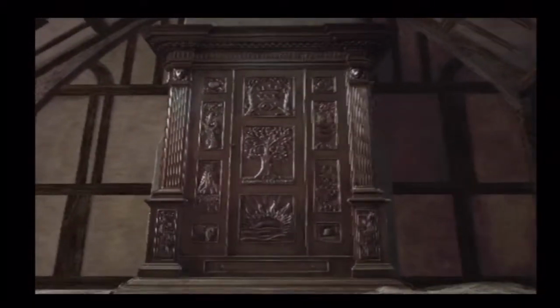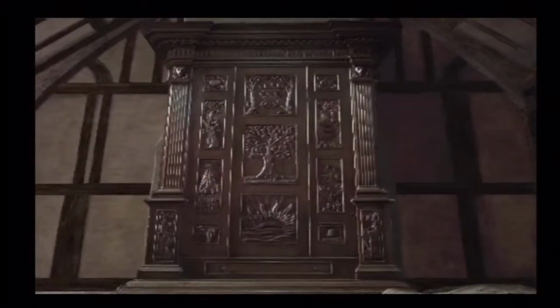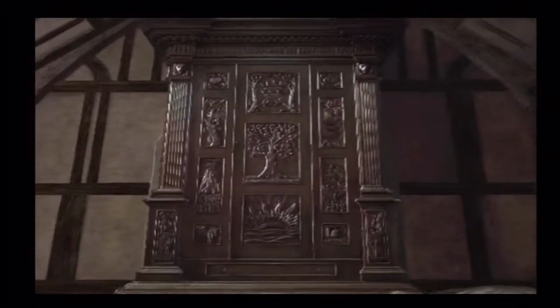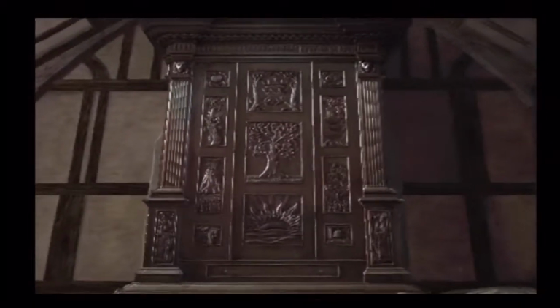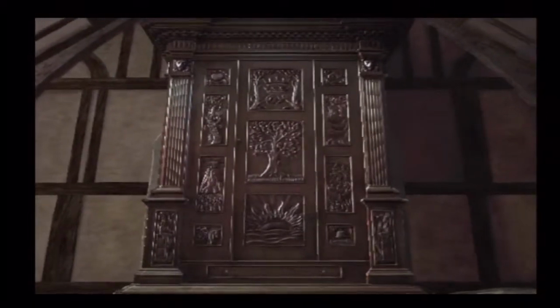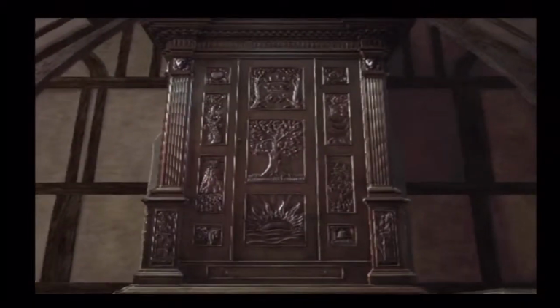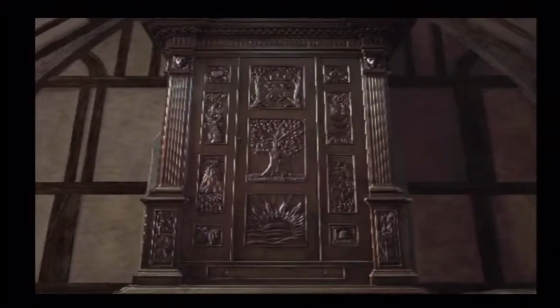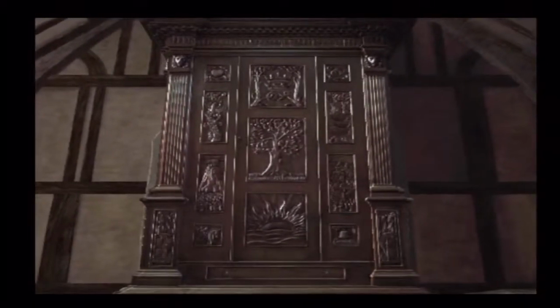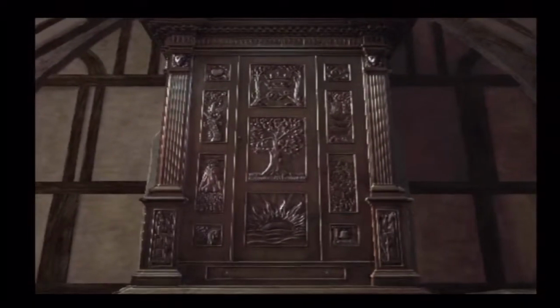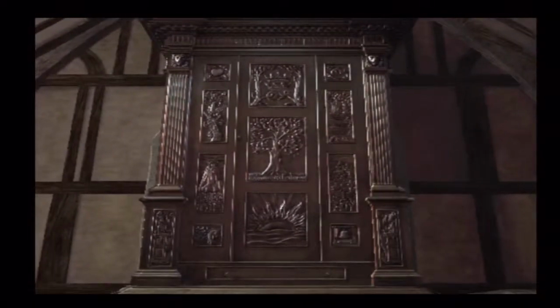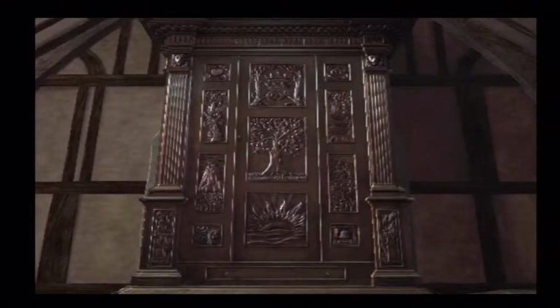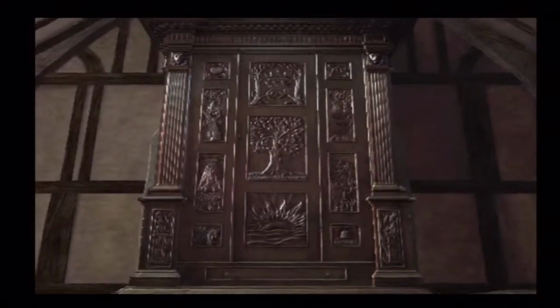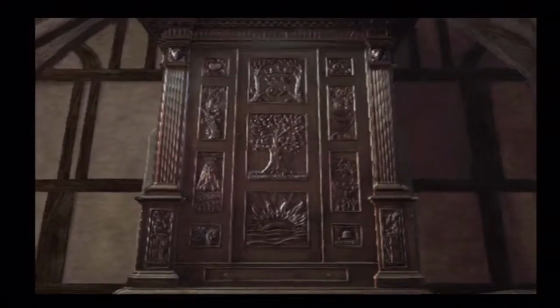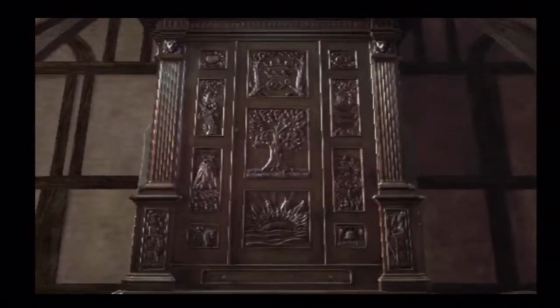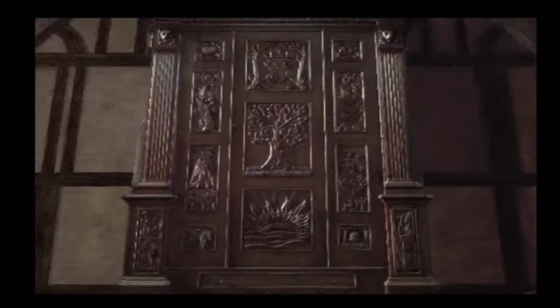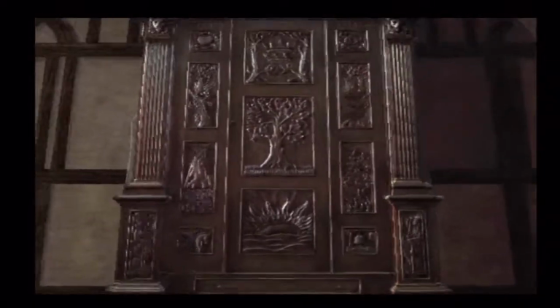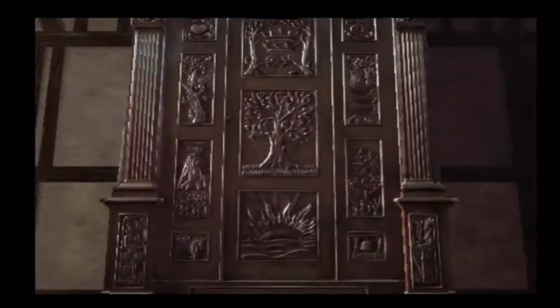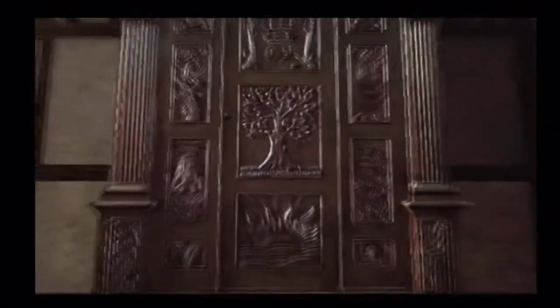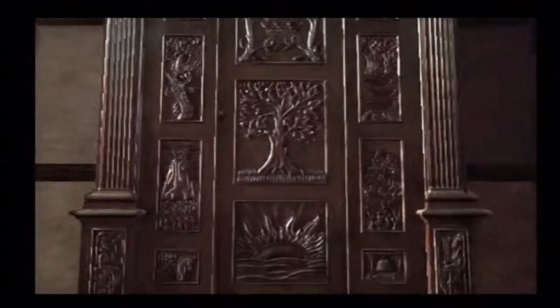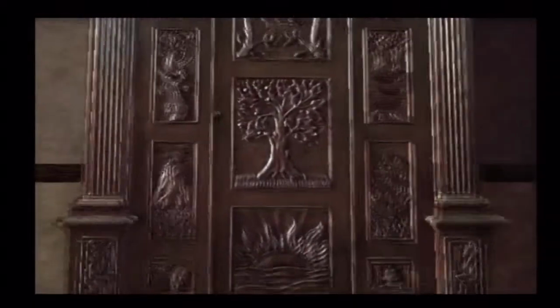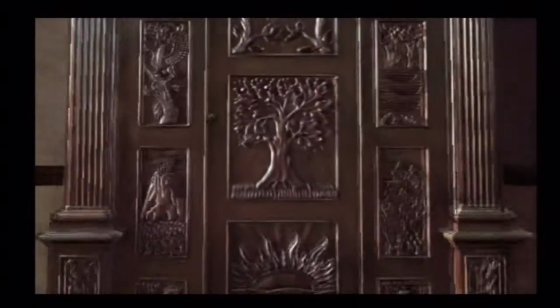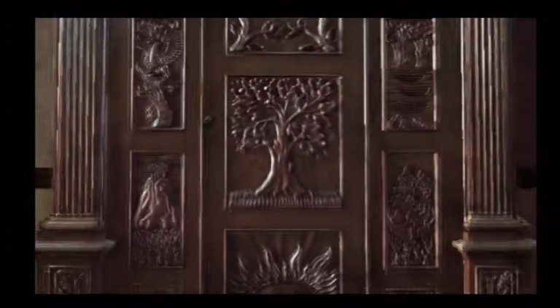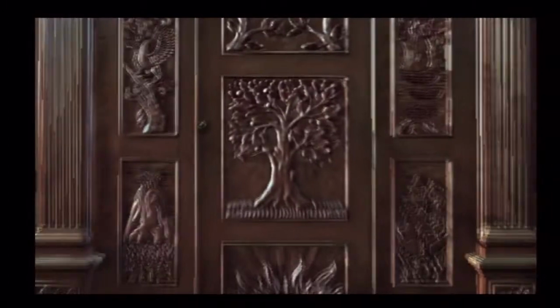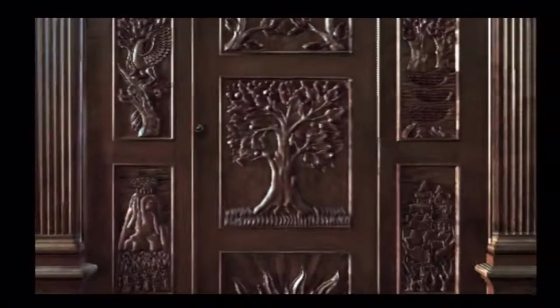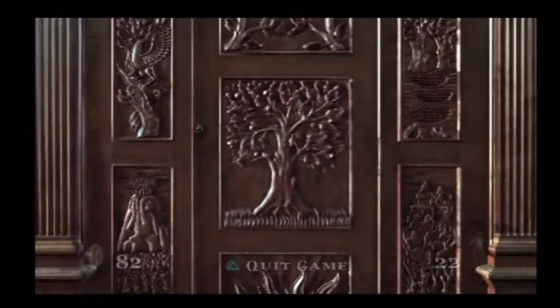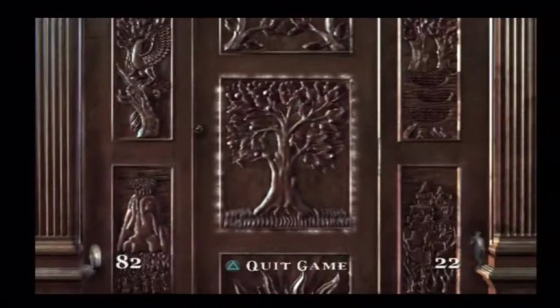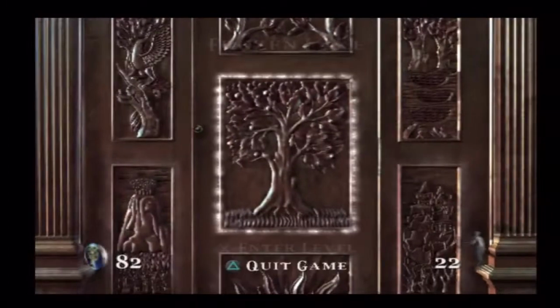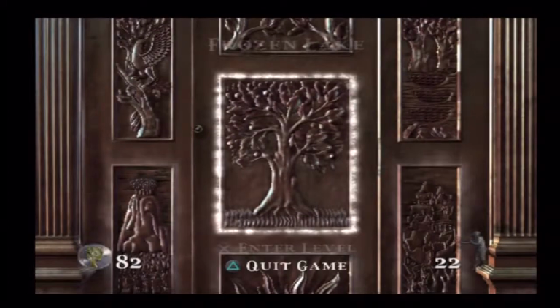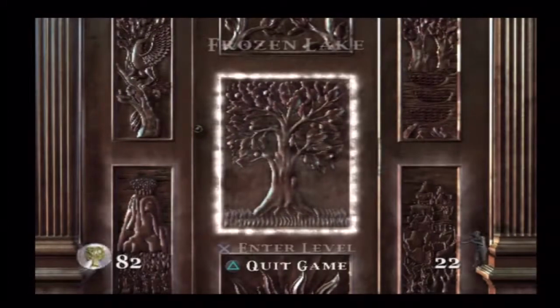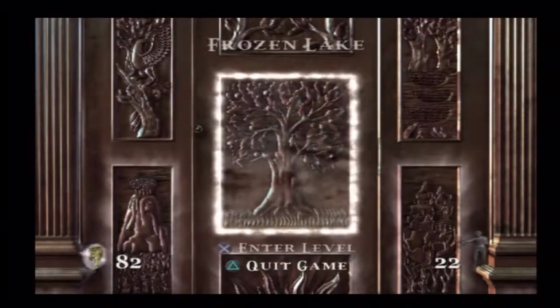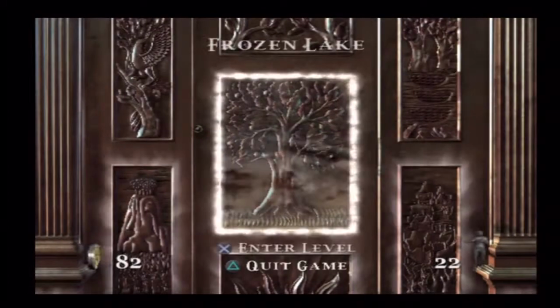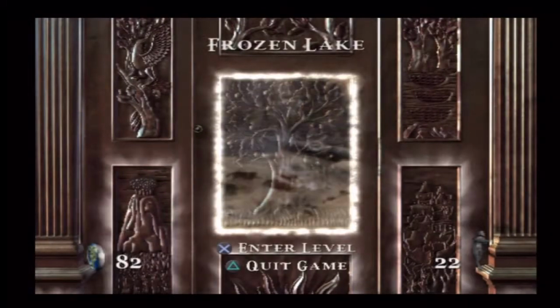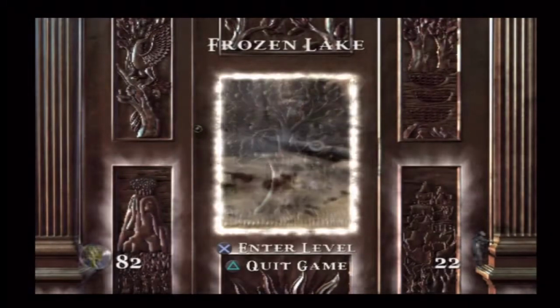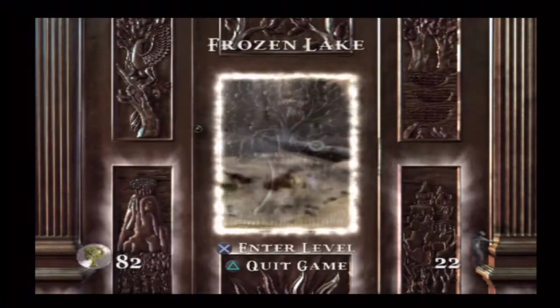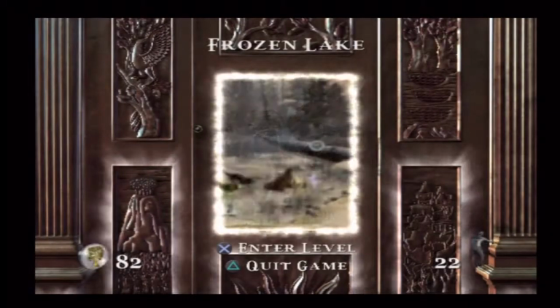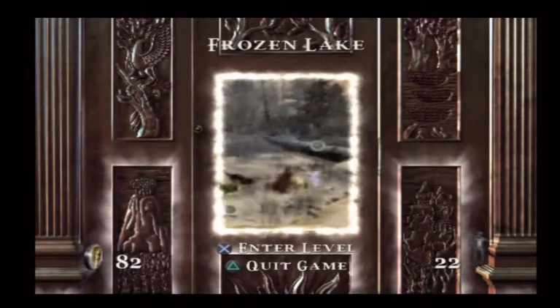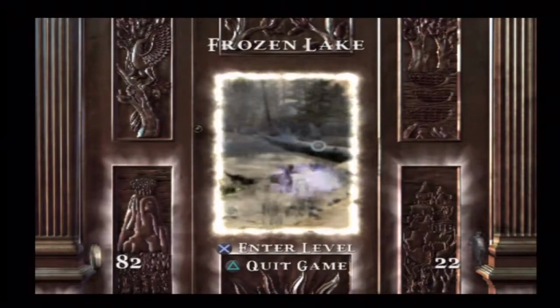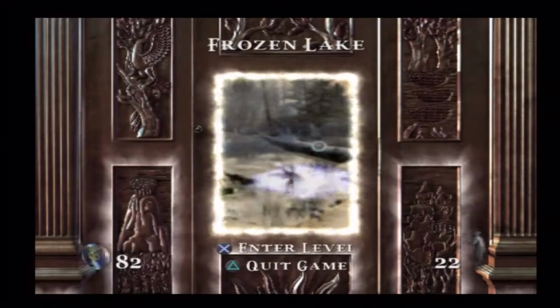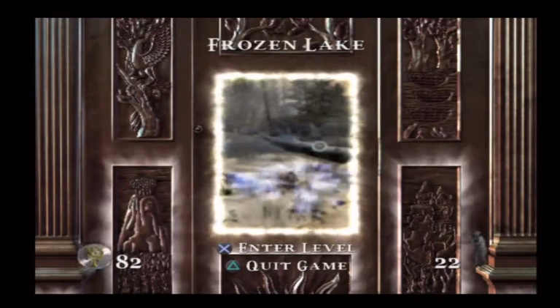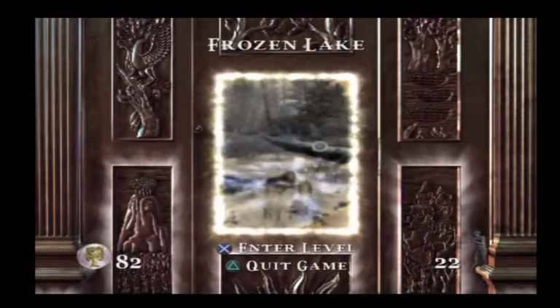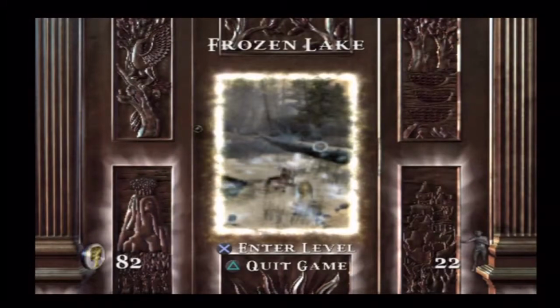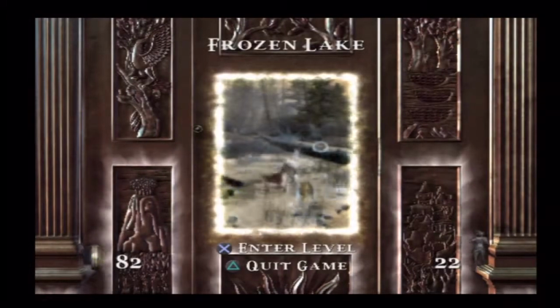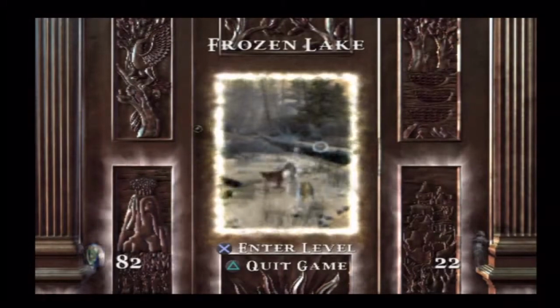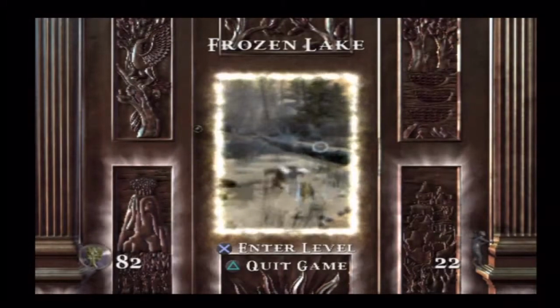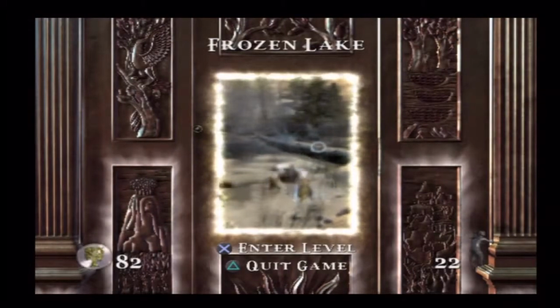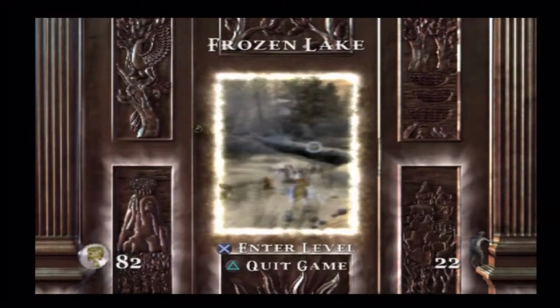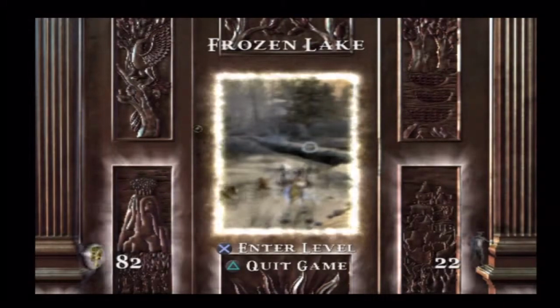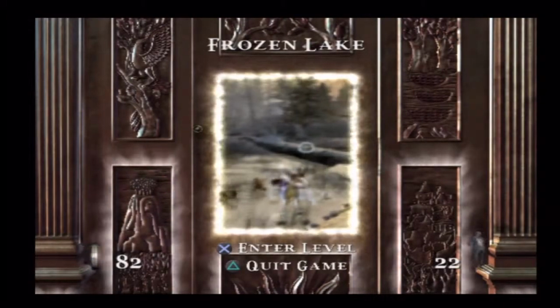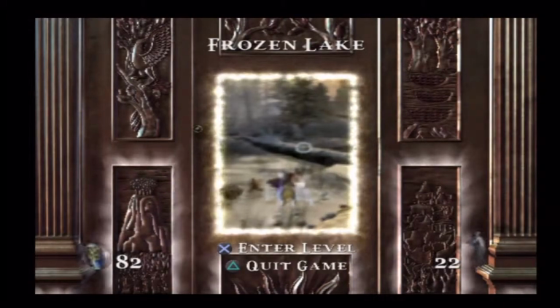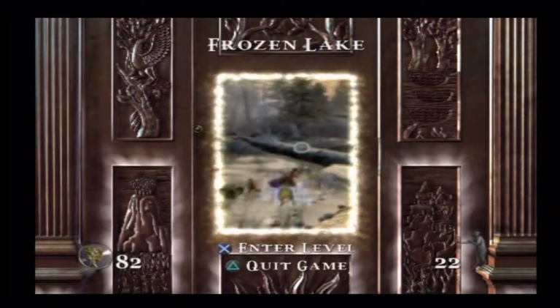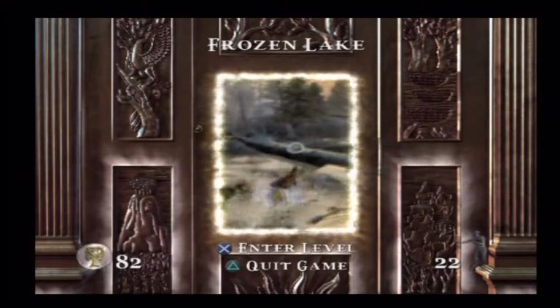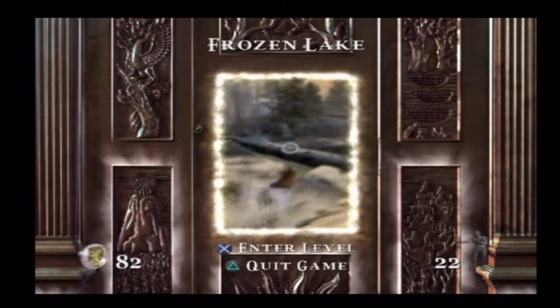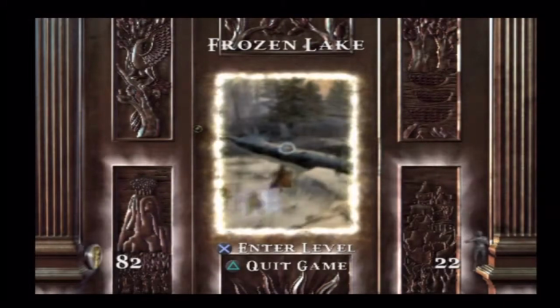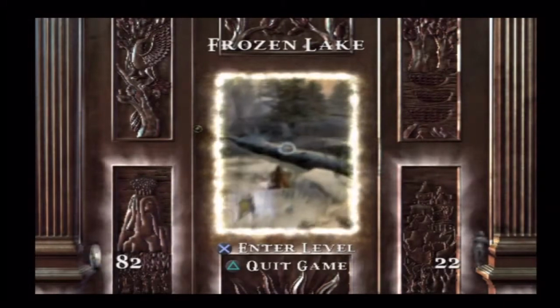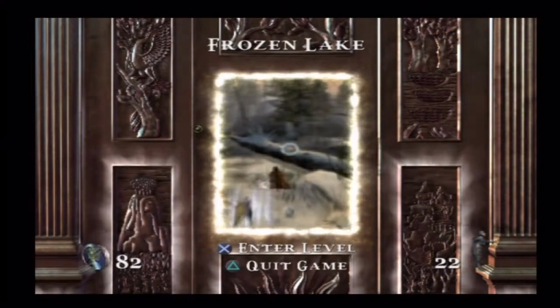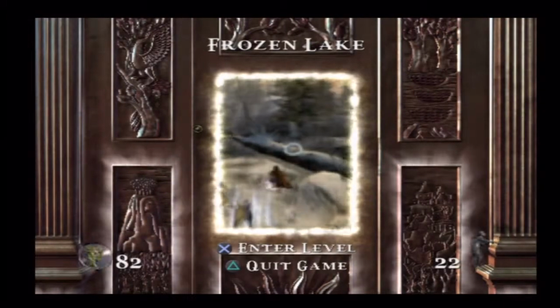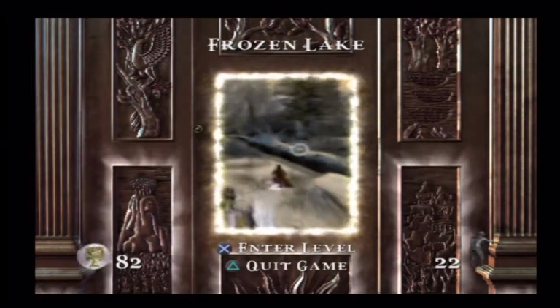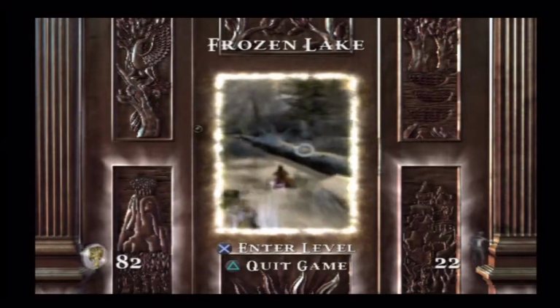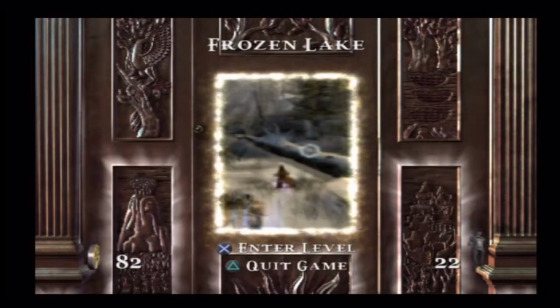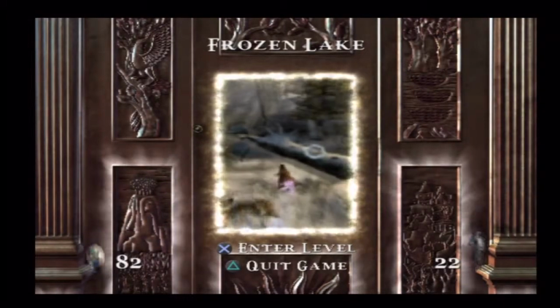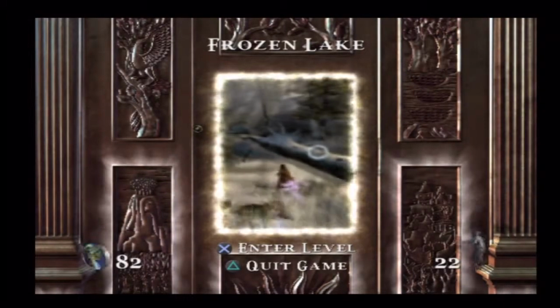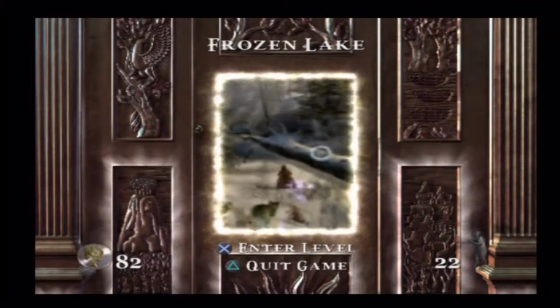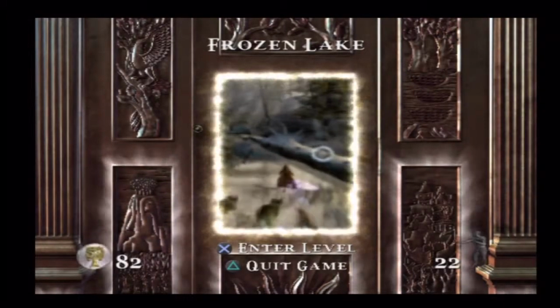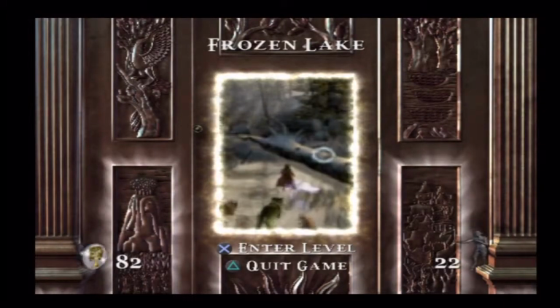Welcome back to Let's Play Narnia: The Lion, the Witch and the Wardrobe. This is part 8. In this part we're doing the level Frozen Lake.